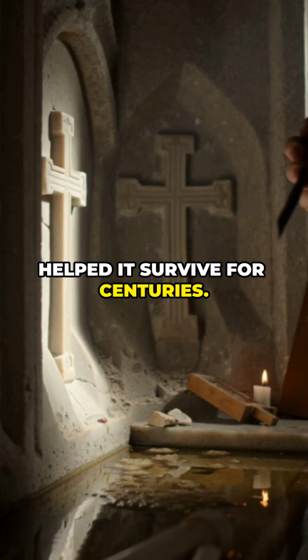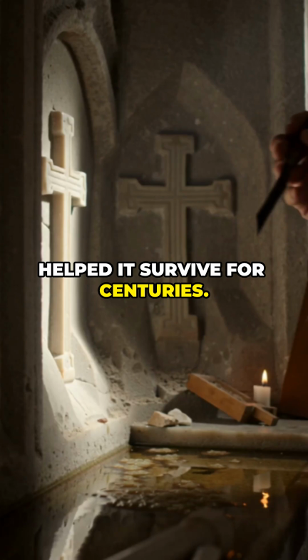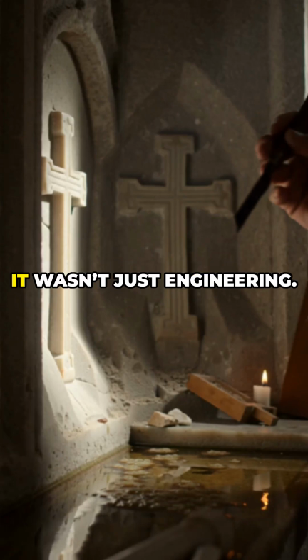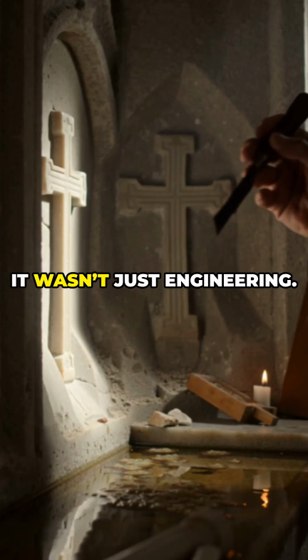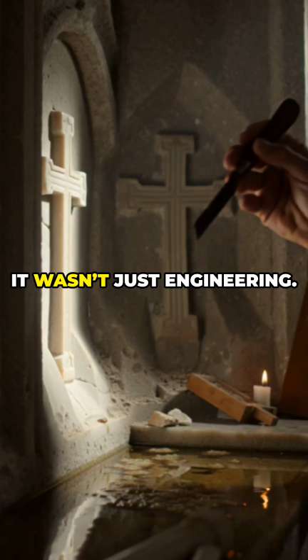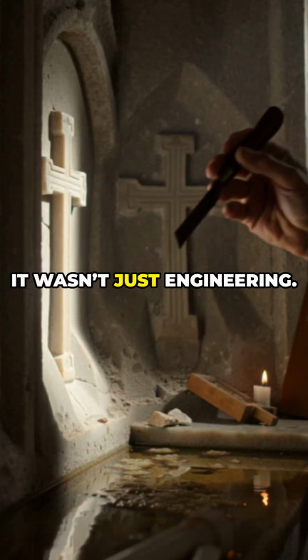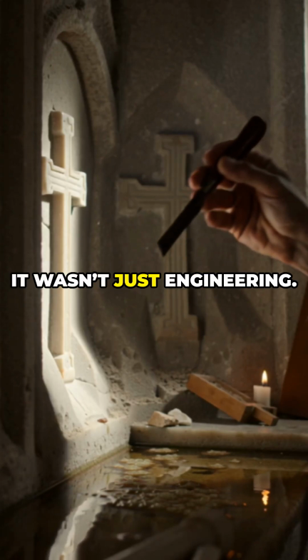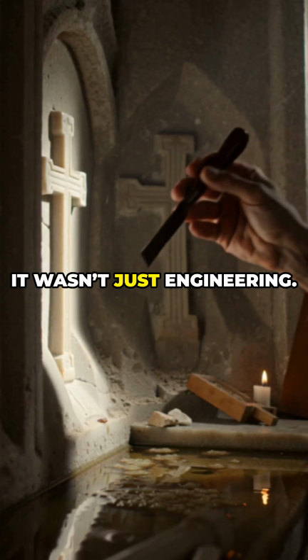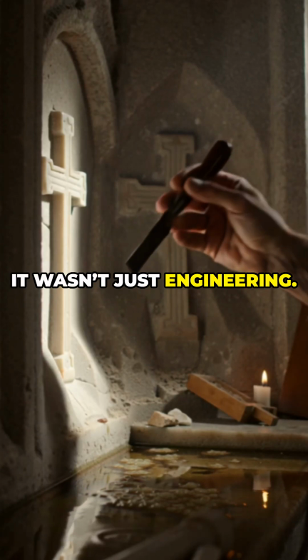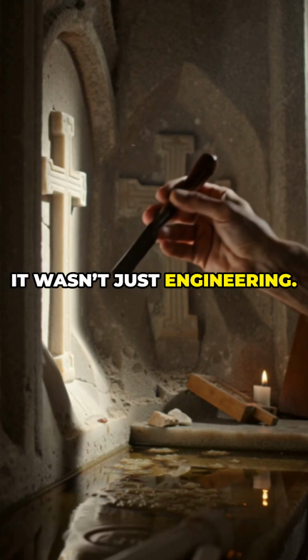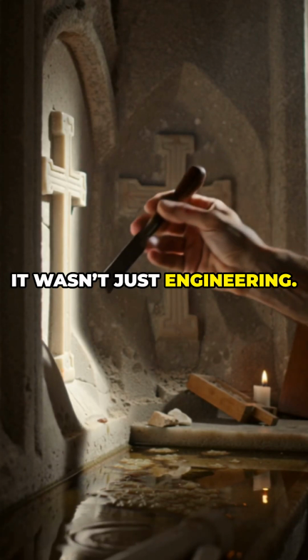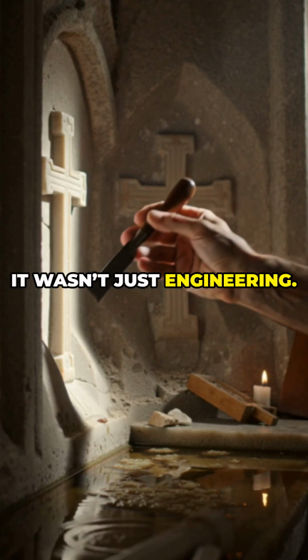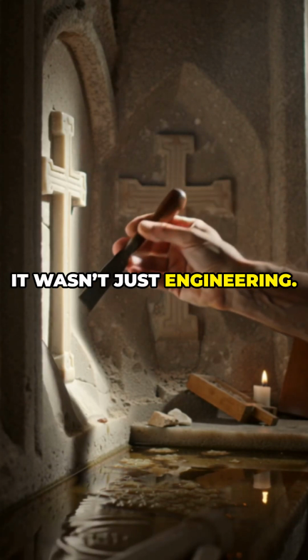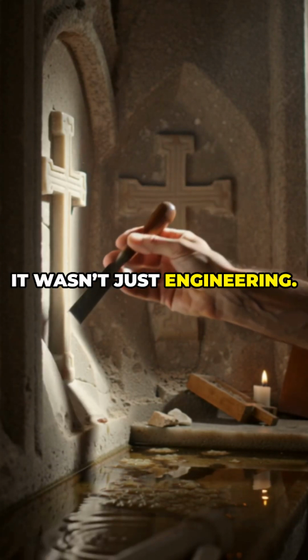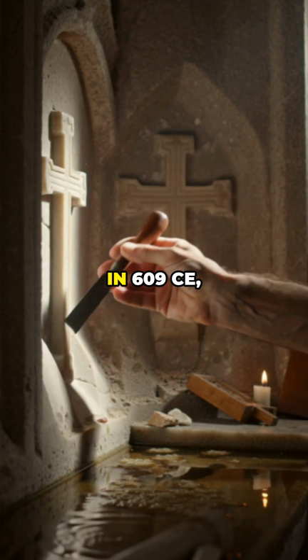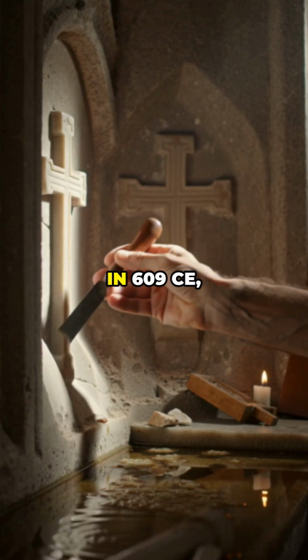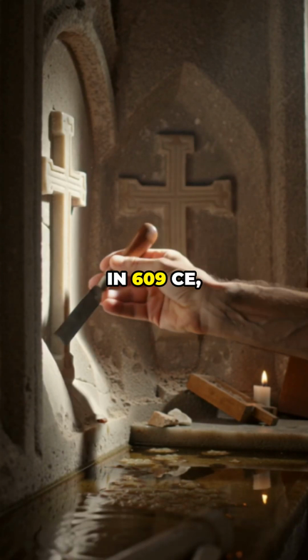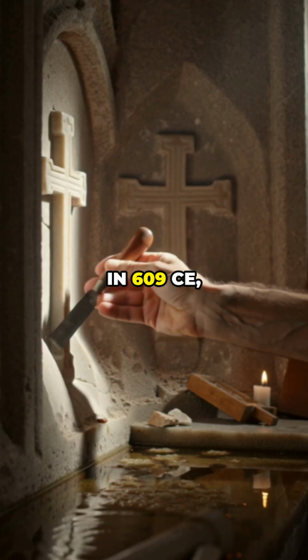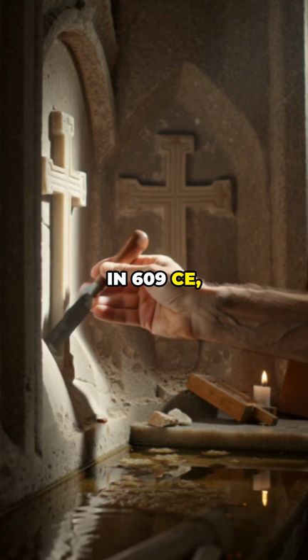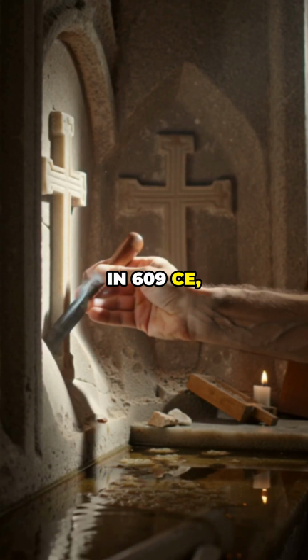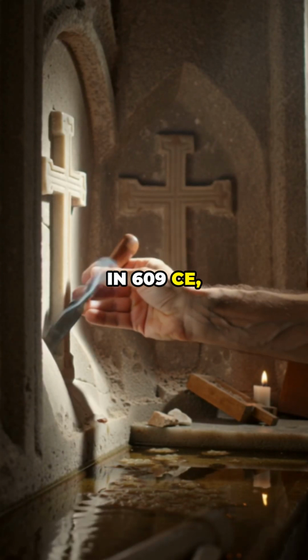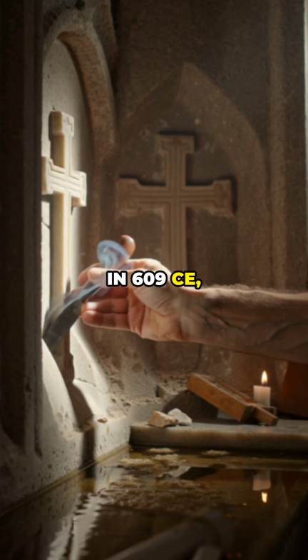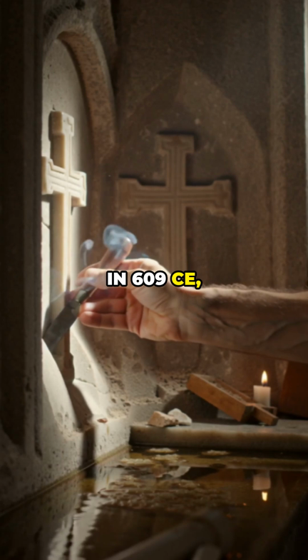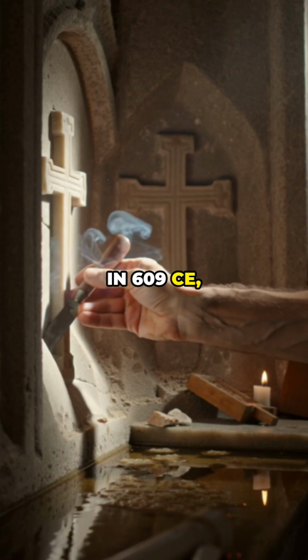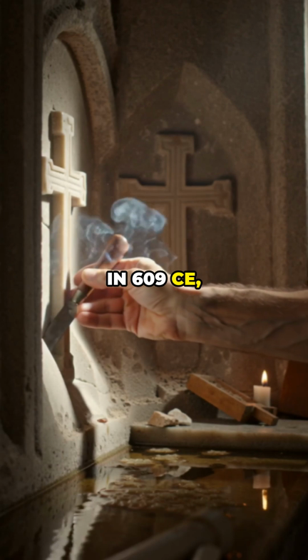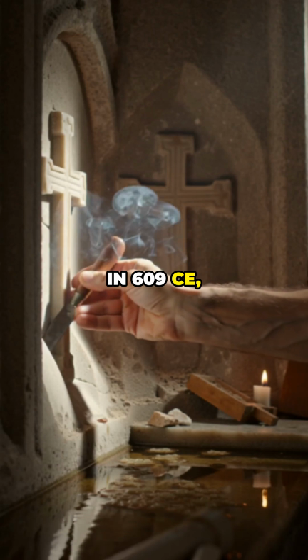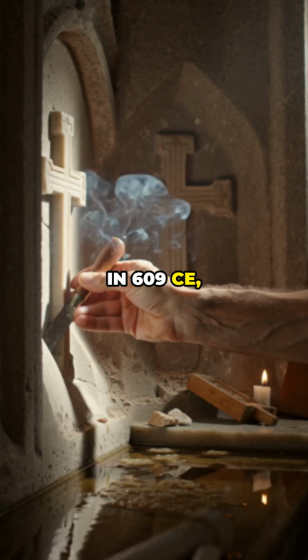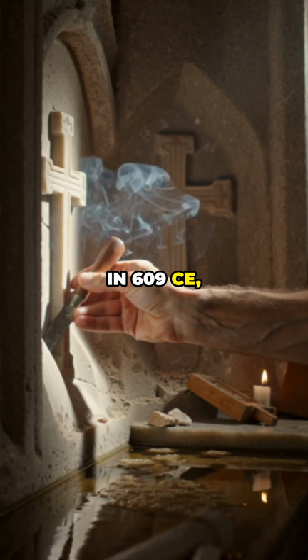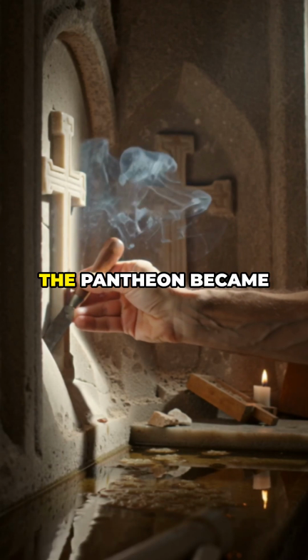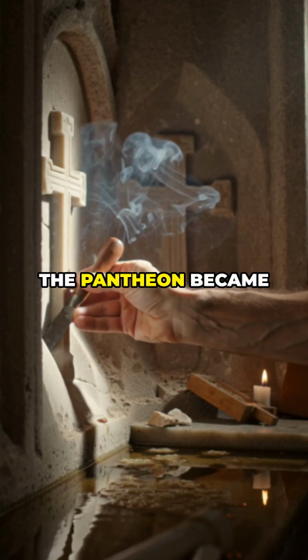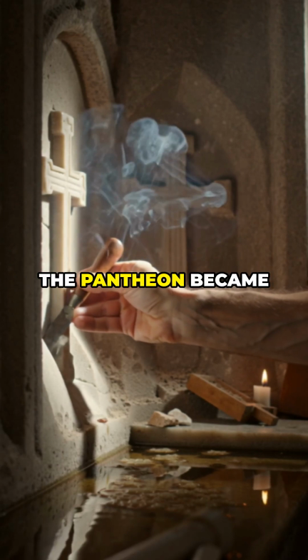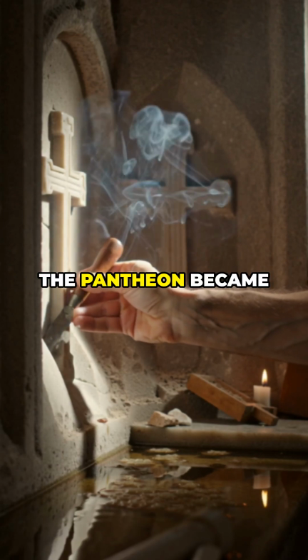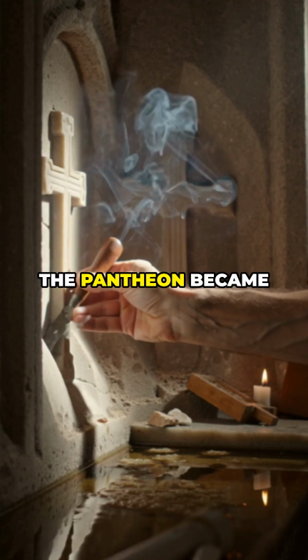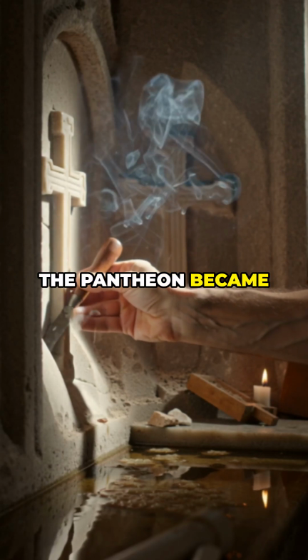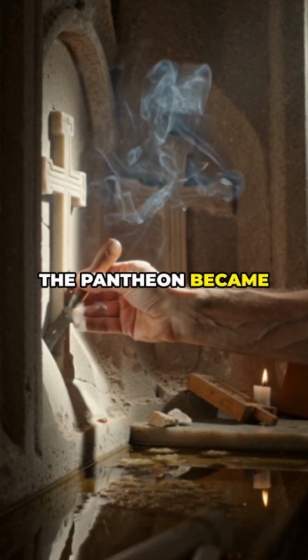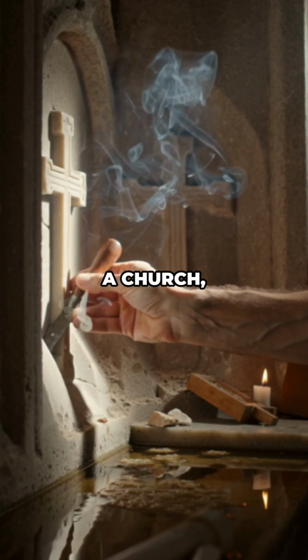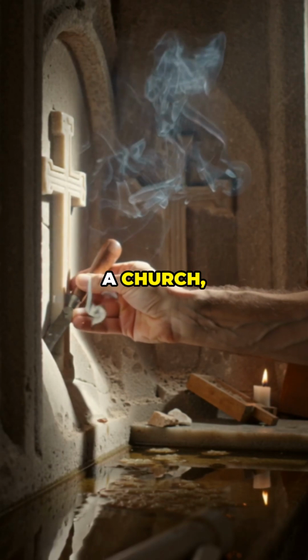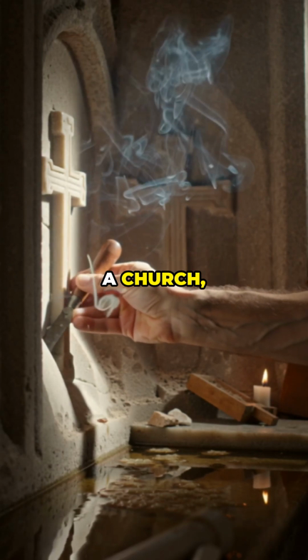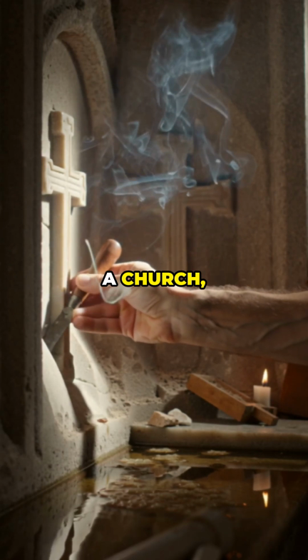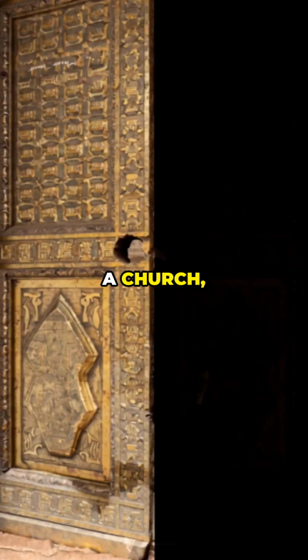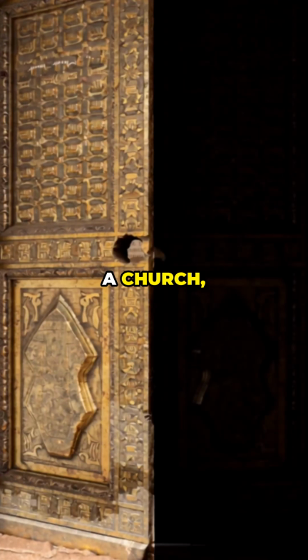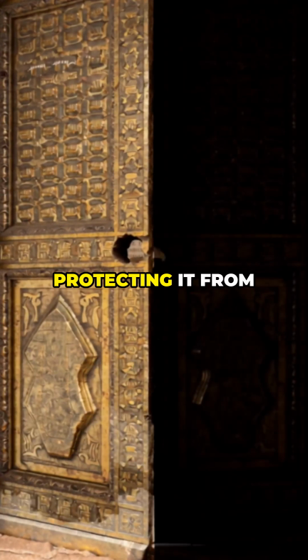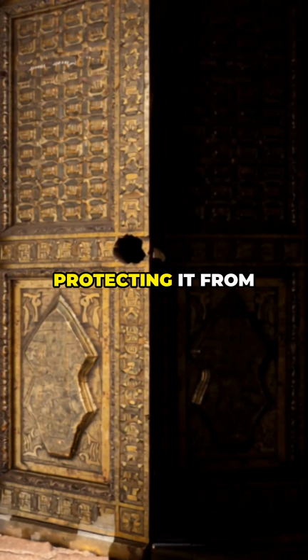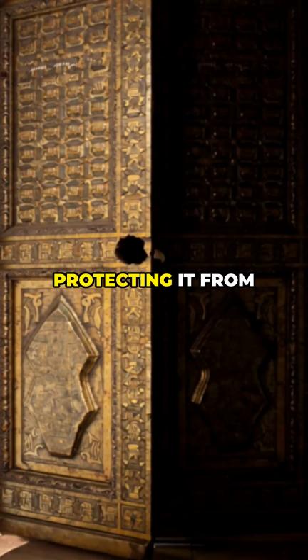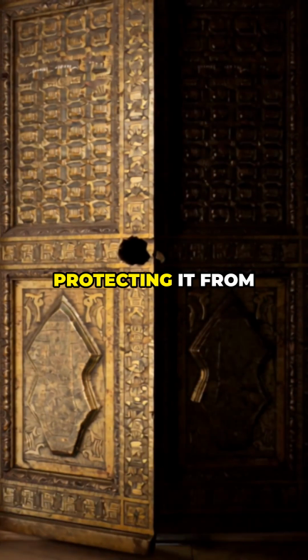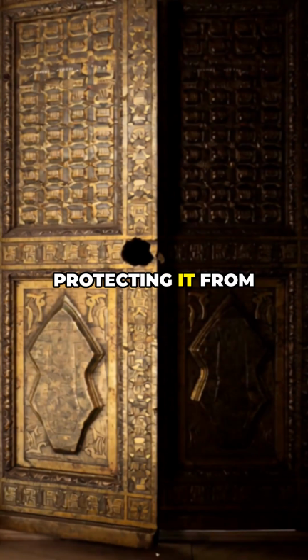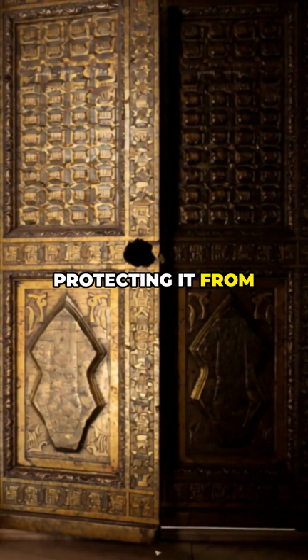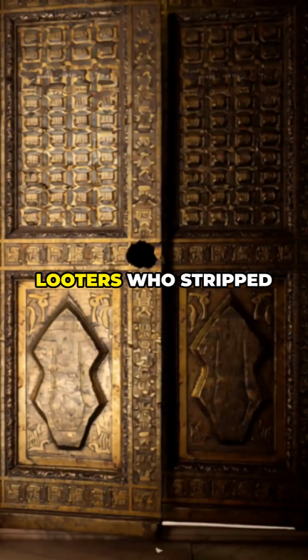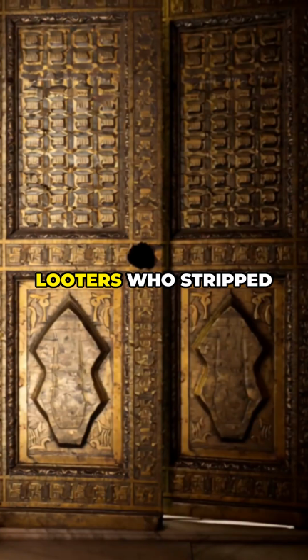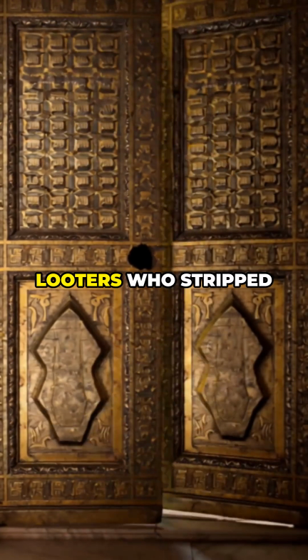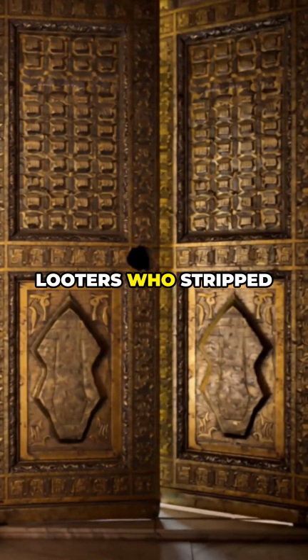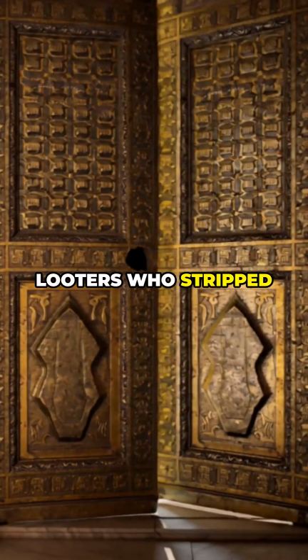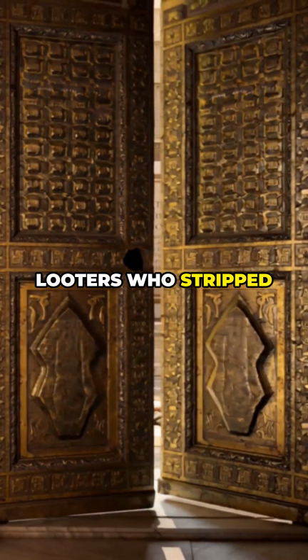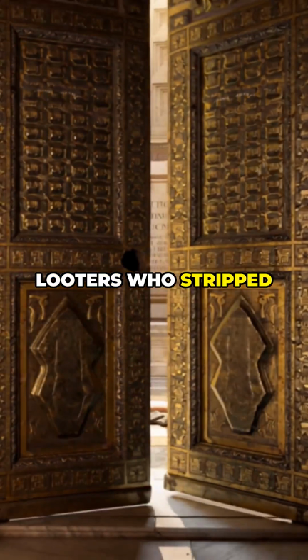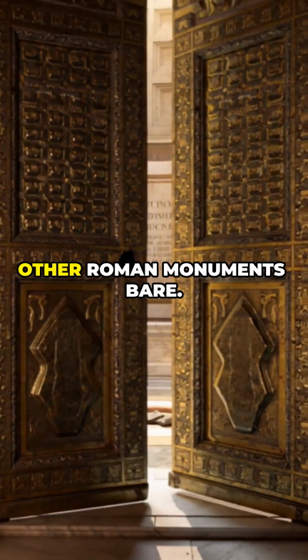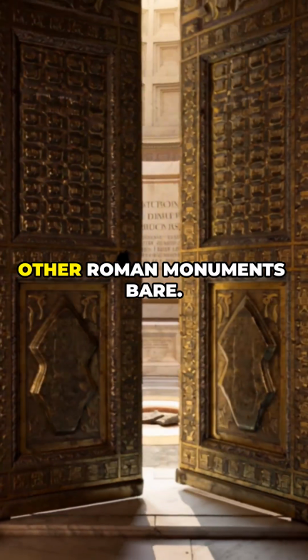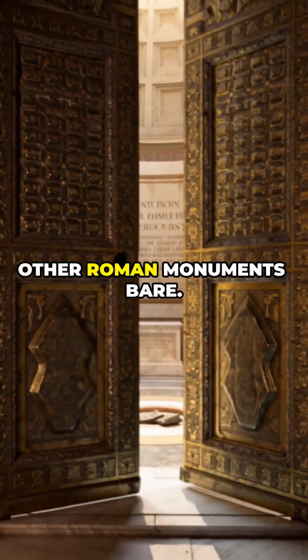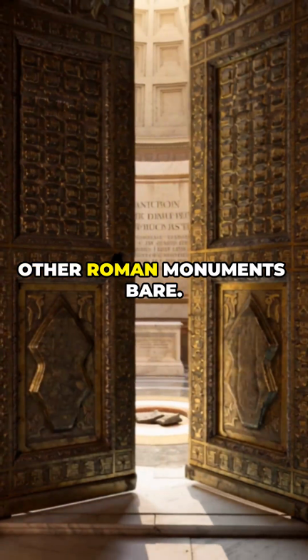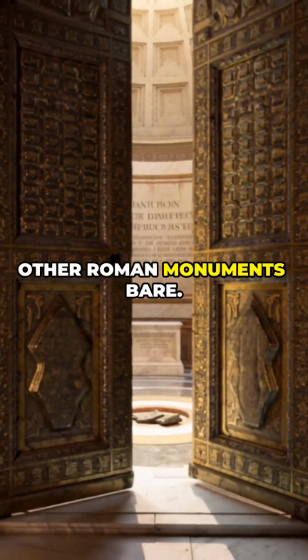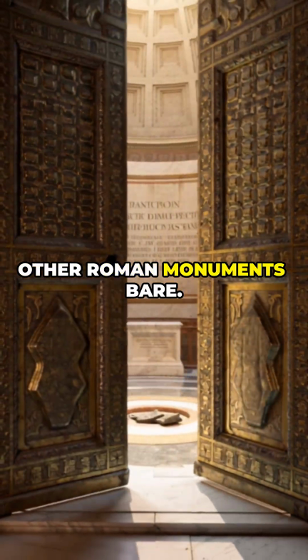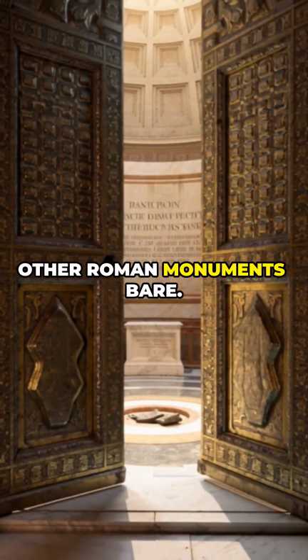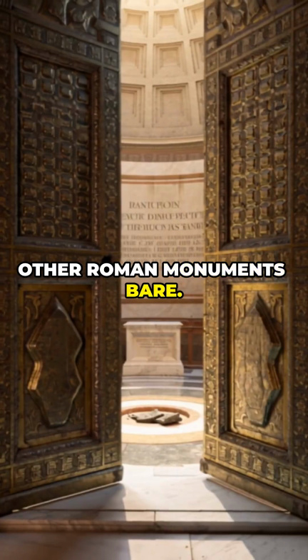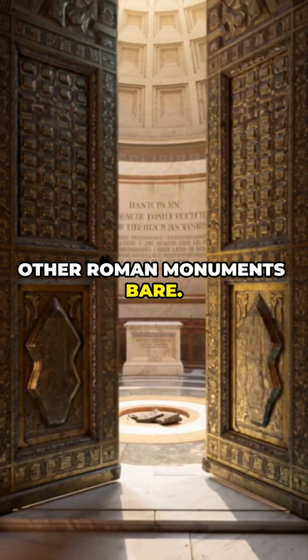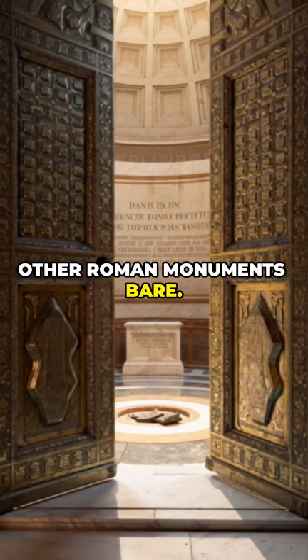It wasn't just engineering. In 609 CE, the Pantheon became a church, protecting it from looters who stripped other Roman monuments bare.